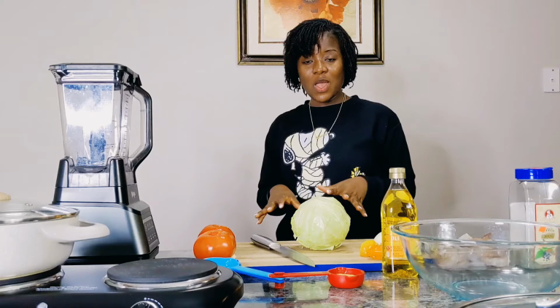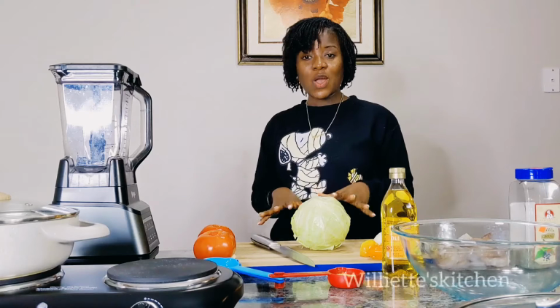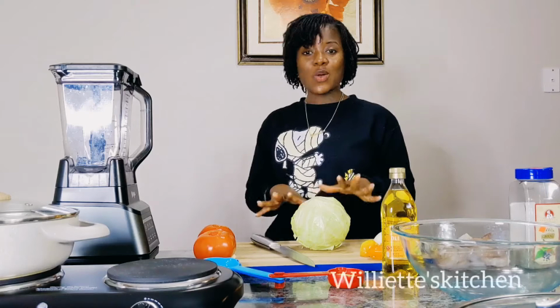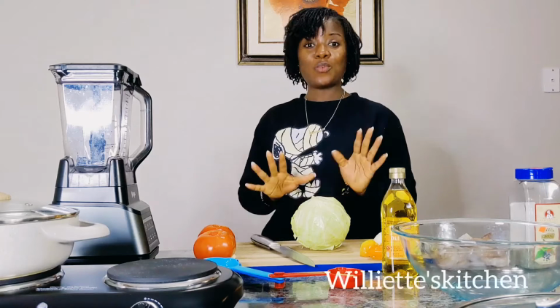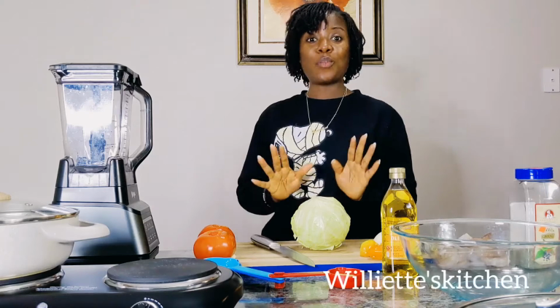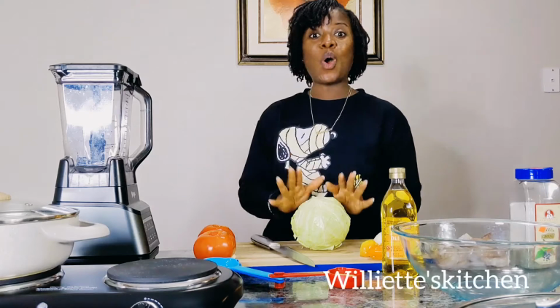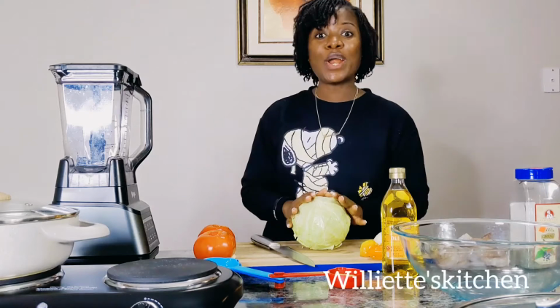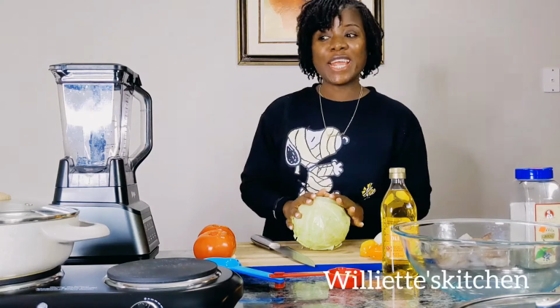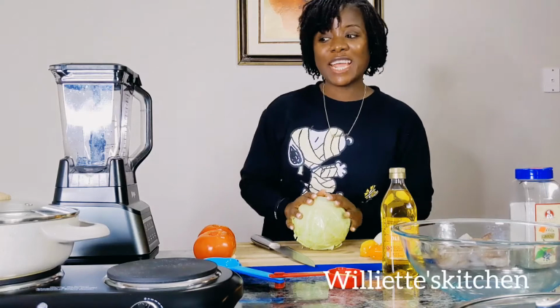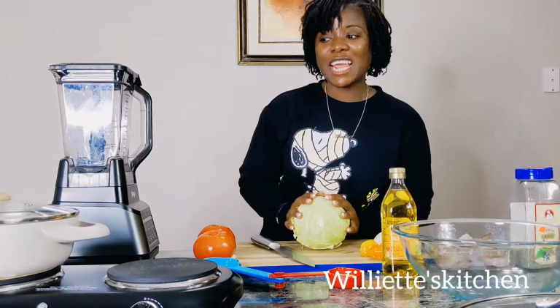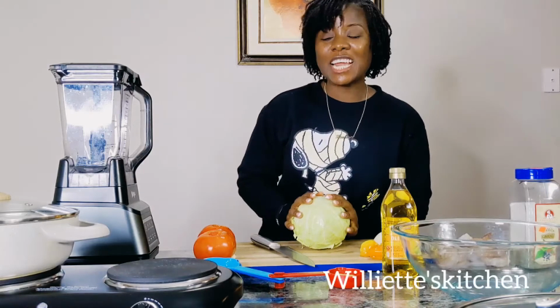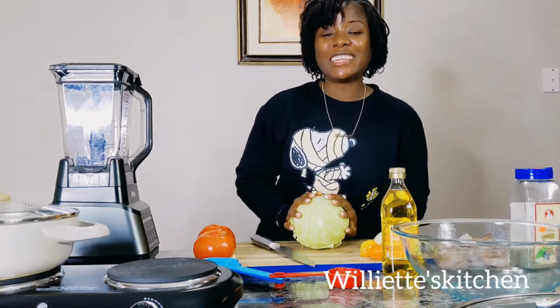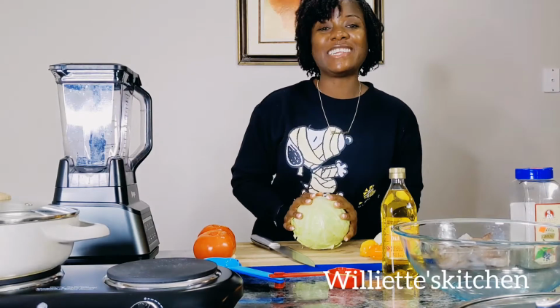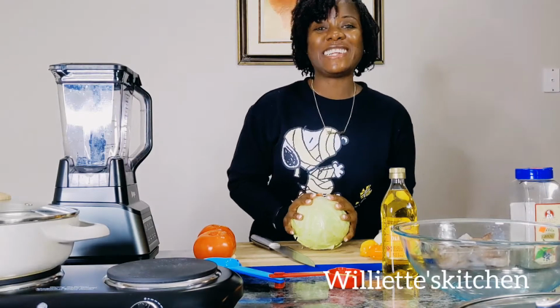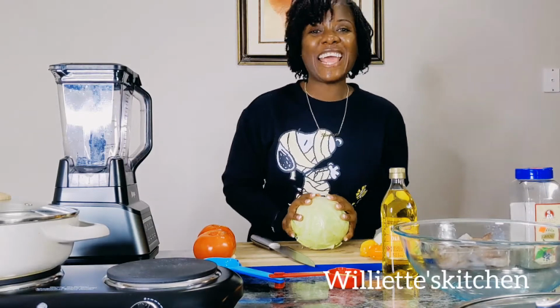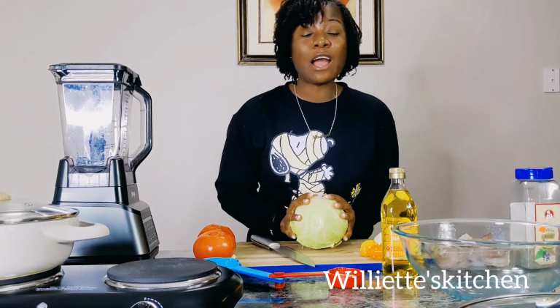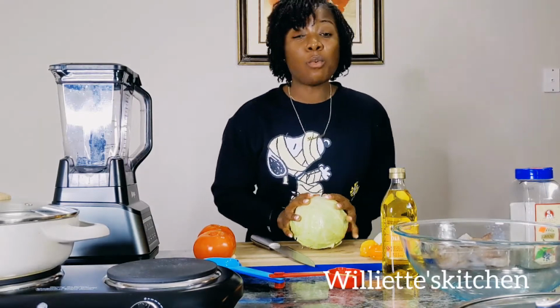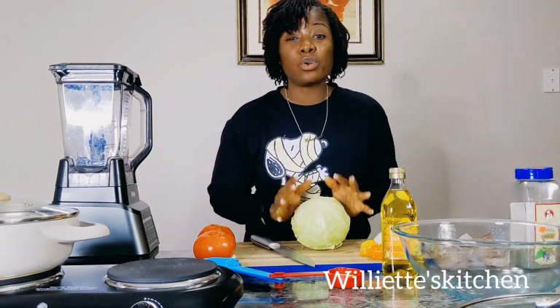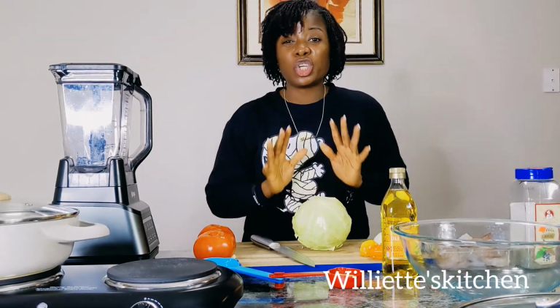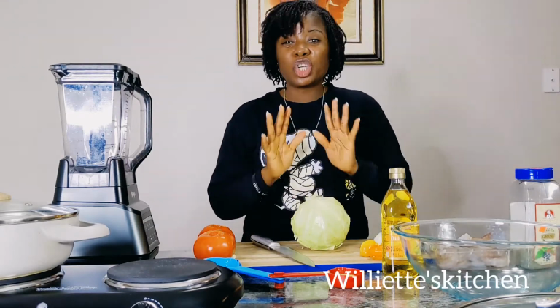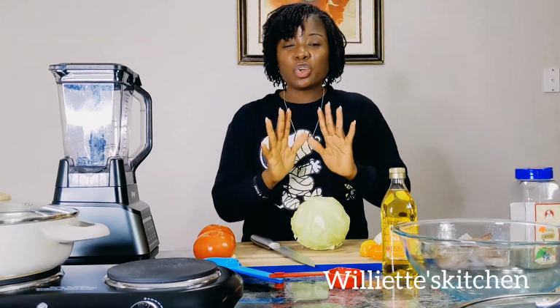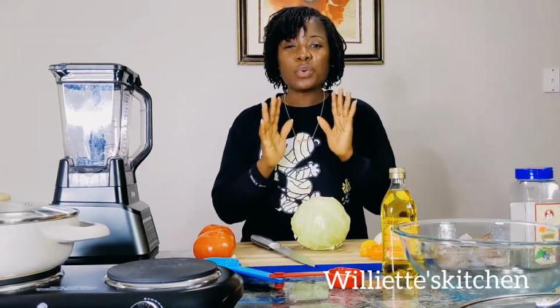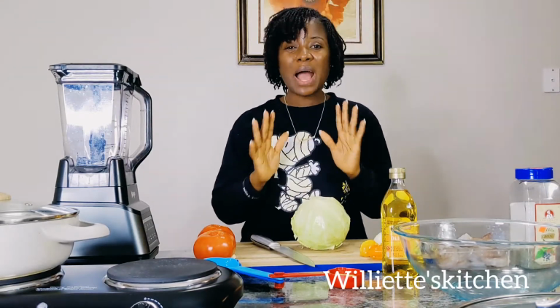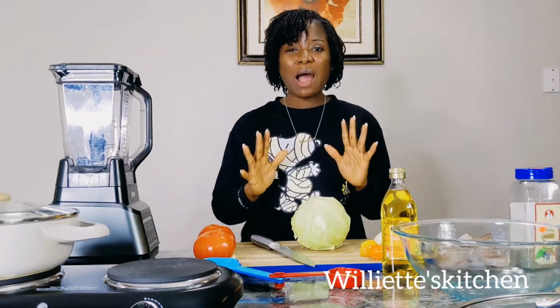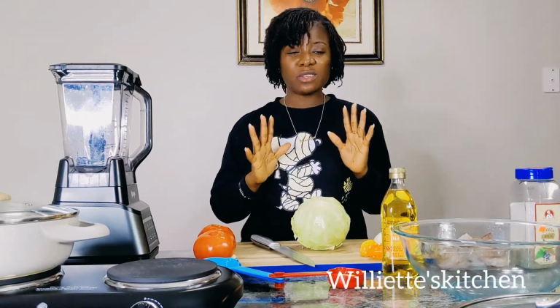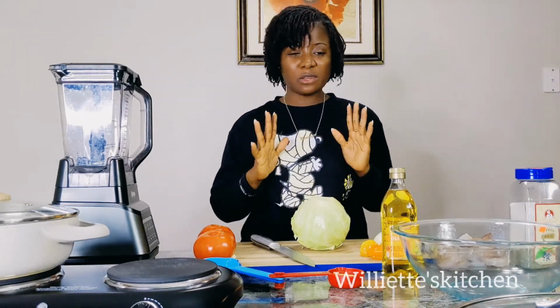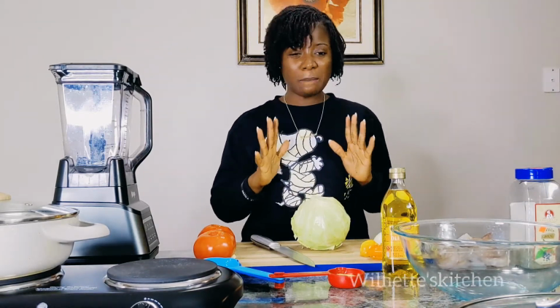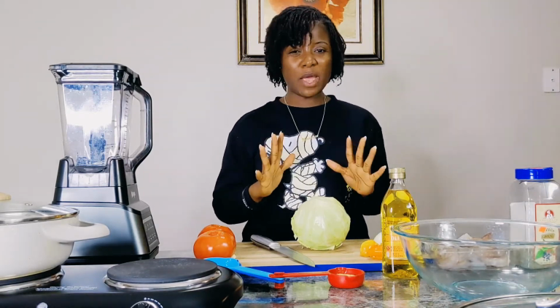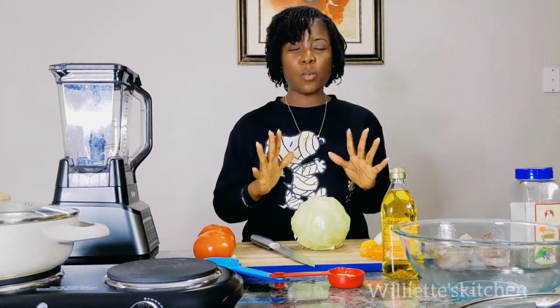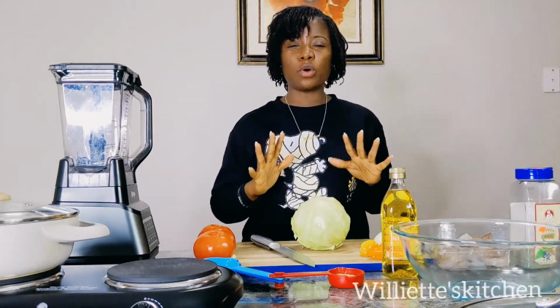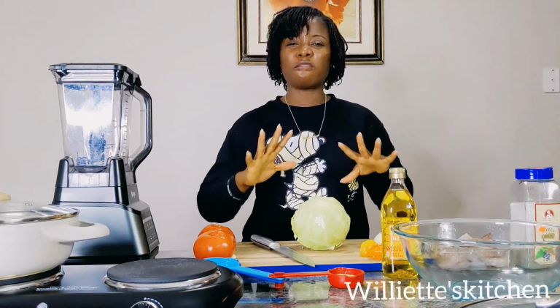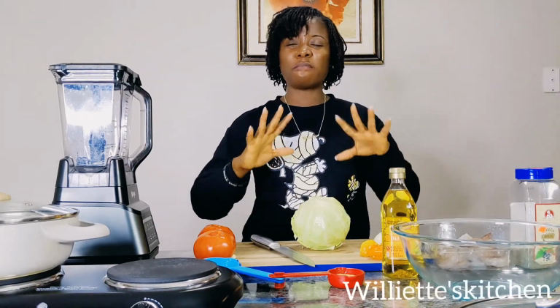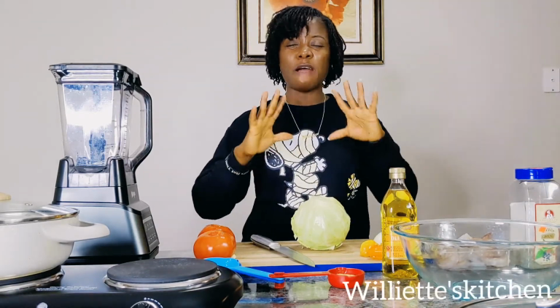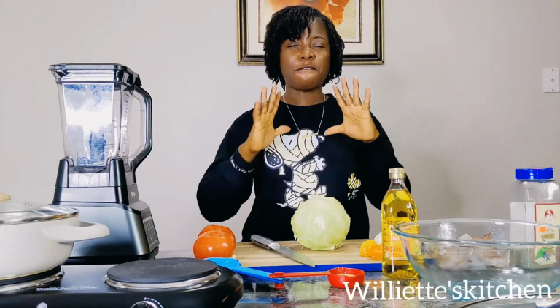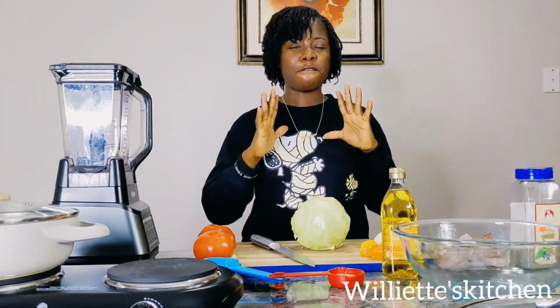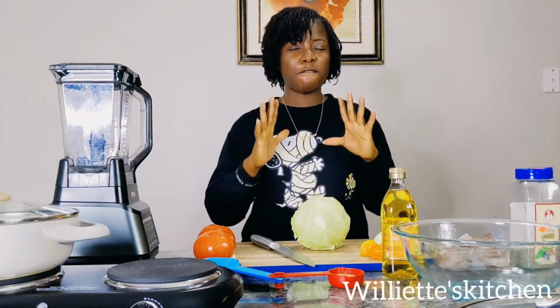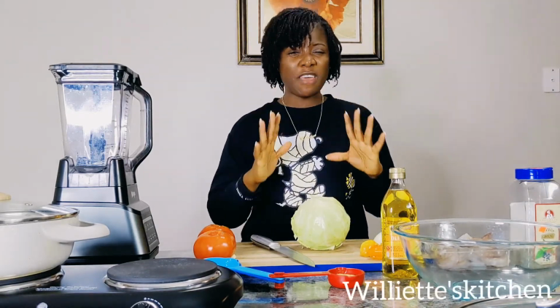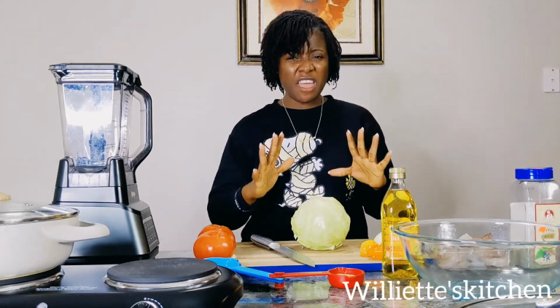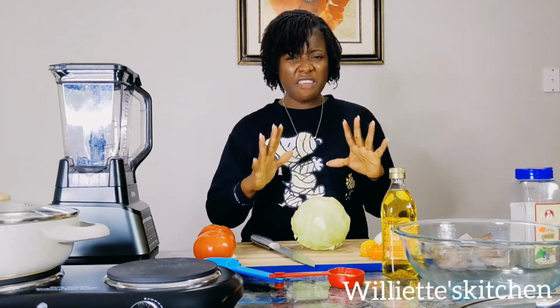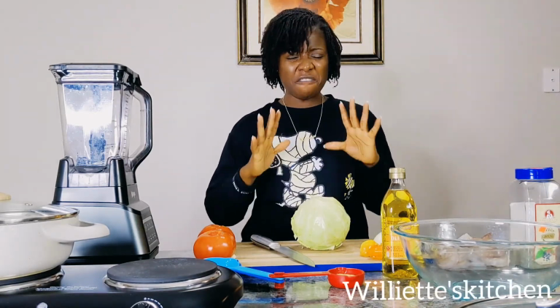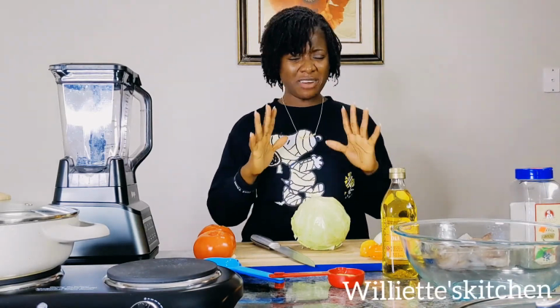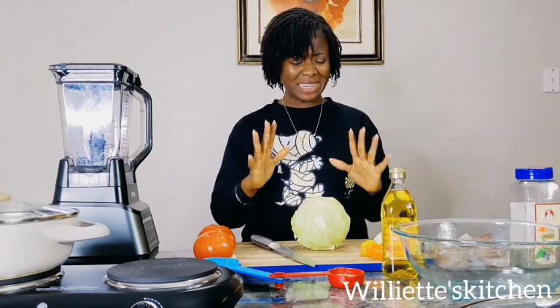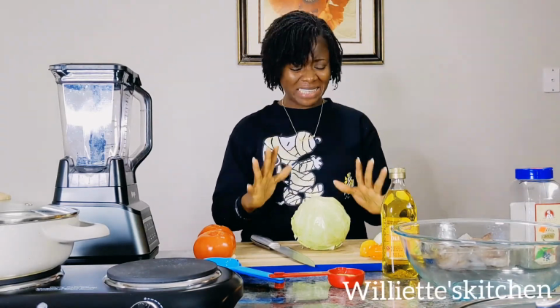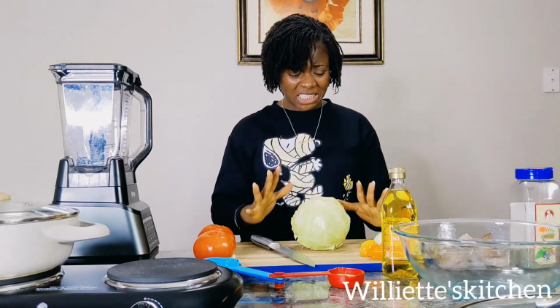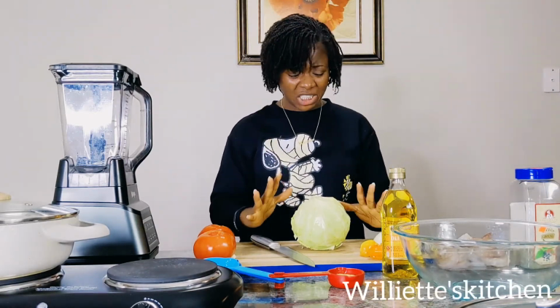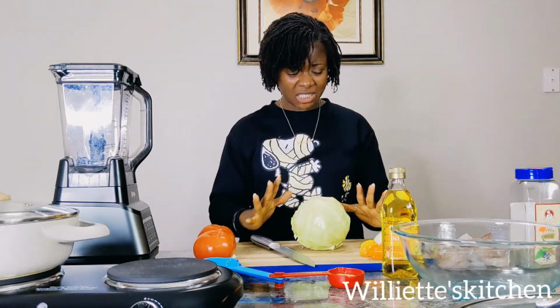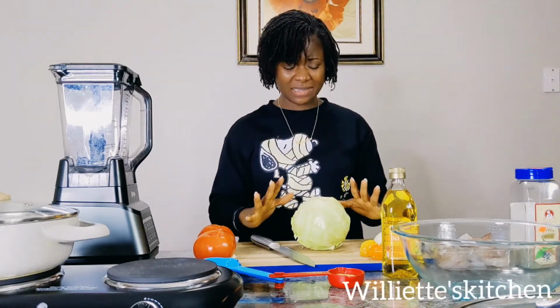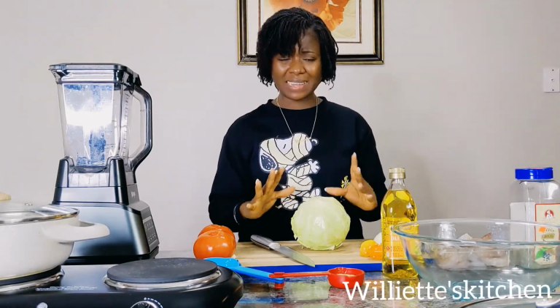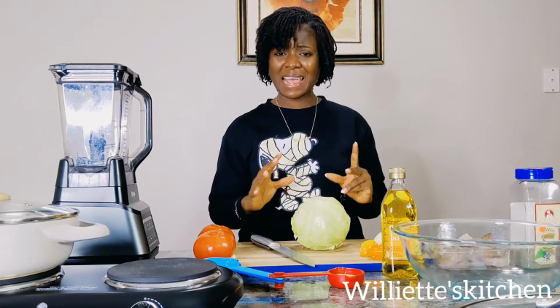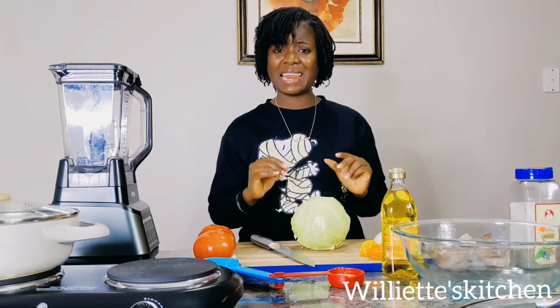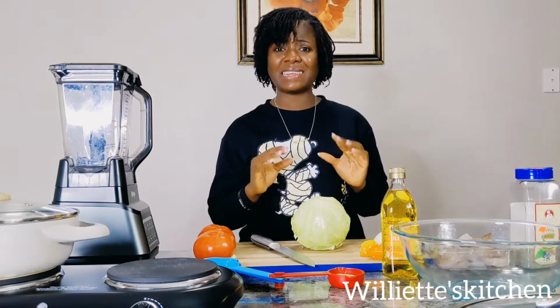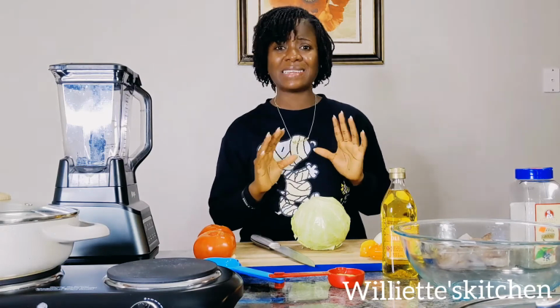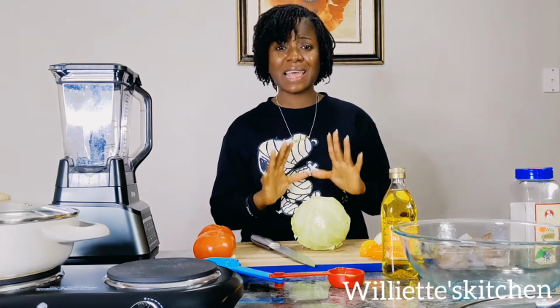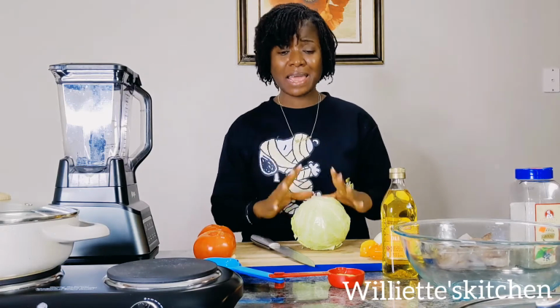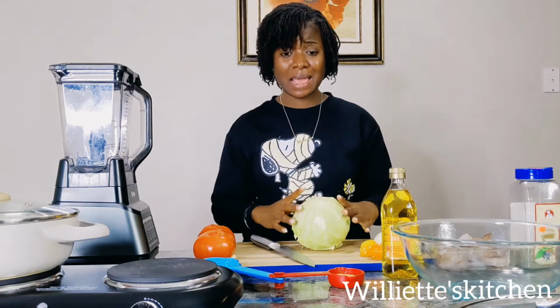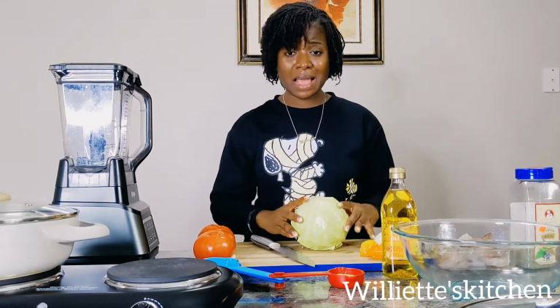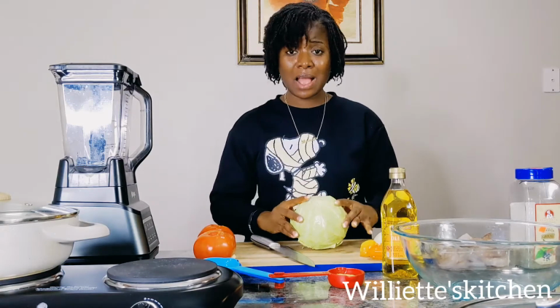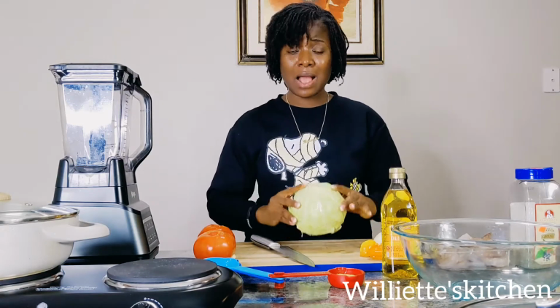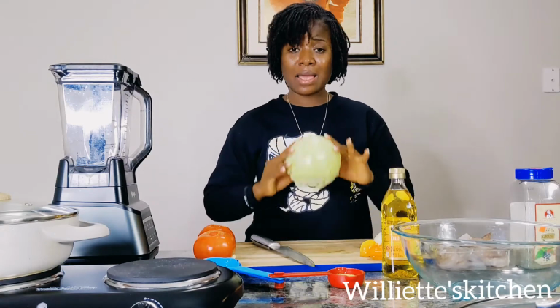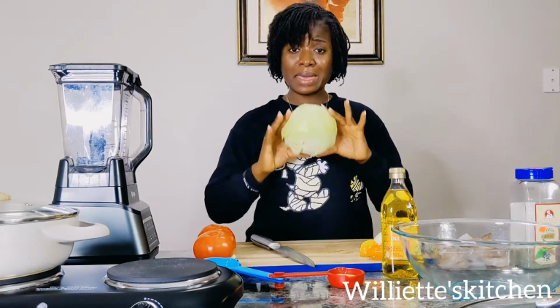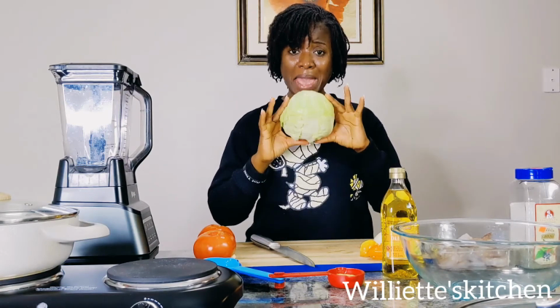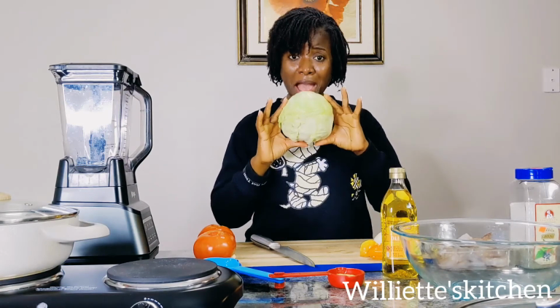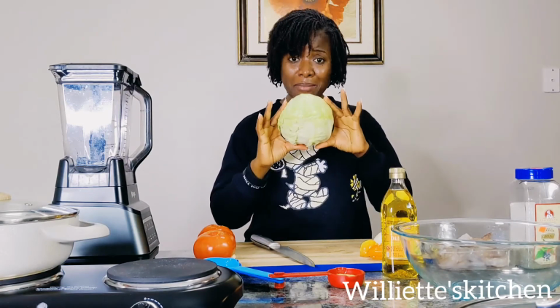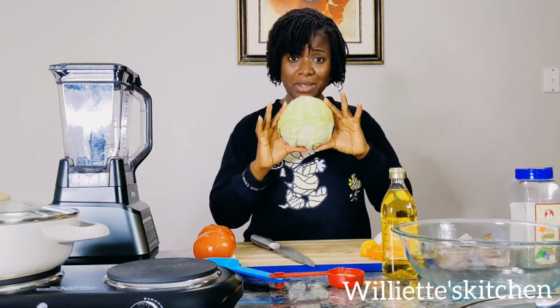Good morning. Today I want to show you how to make one of my favorite dishes, and it's cabbage.